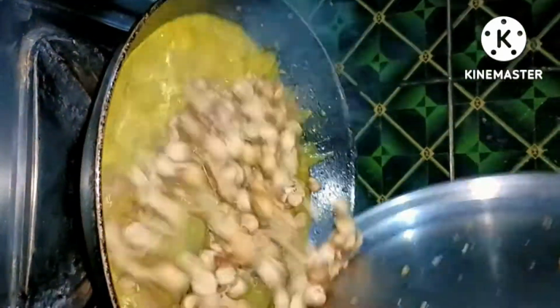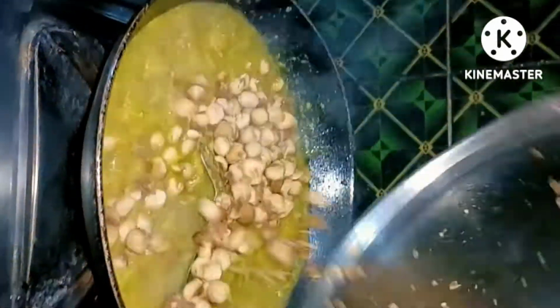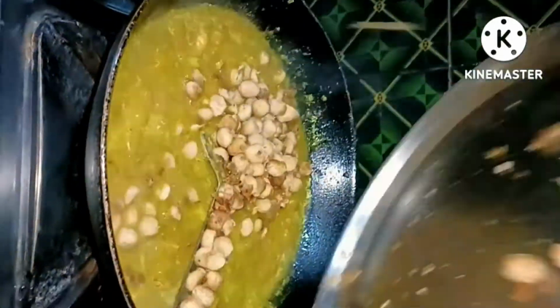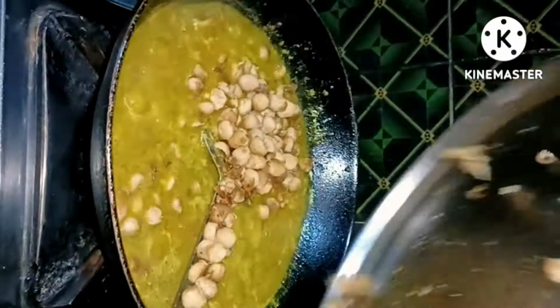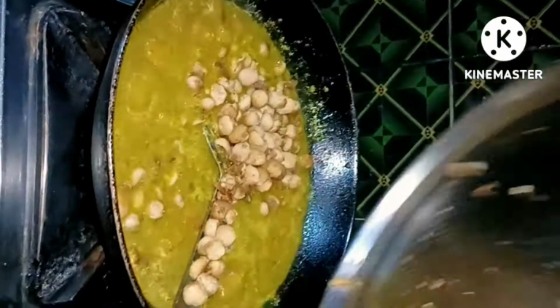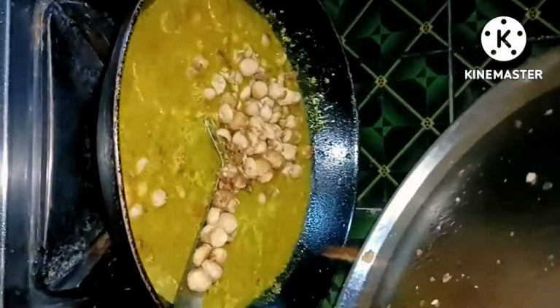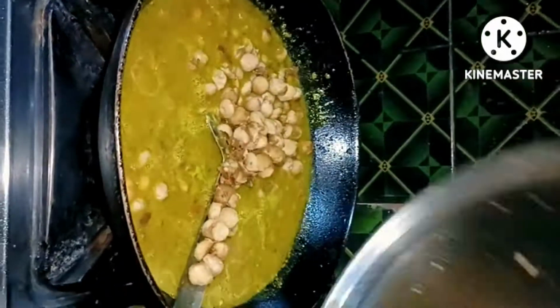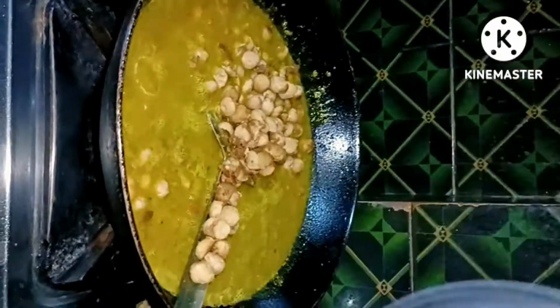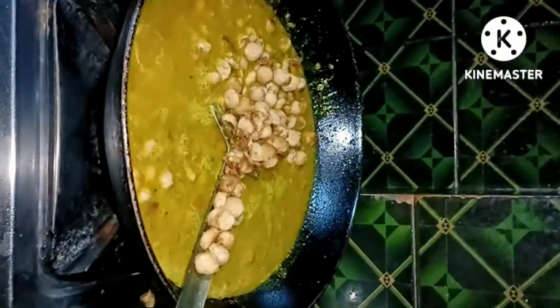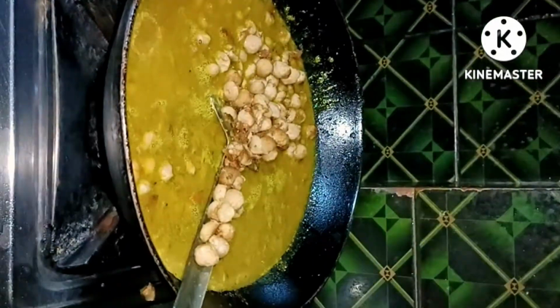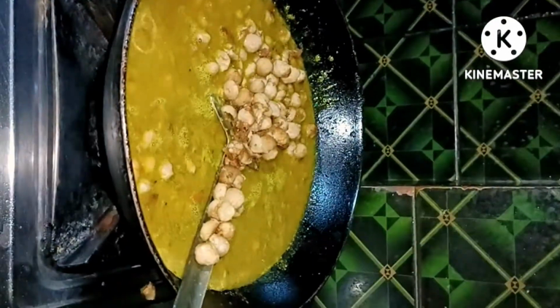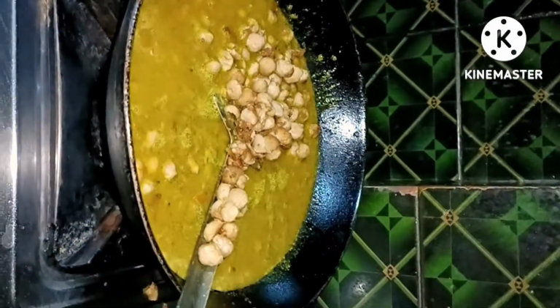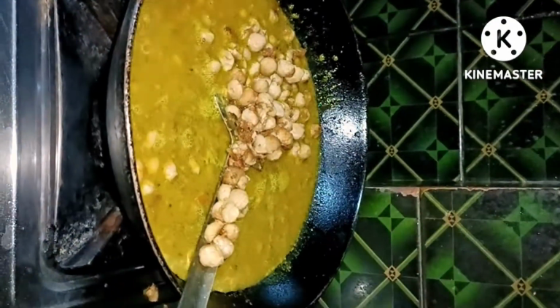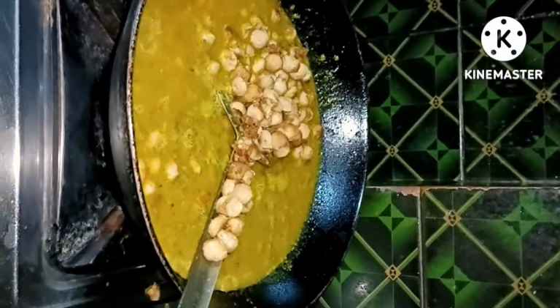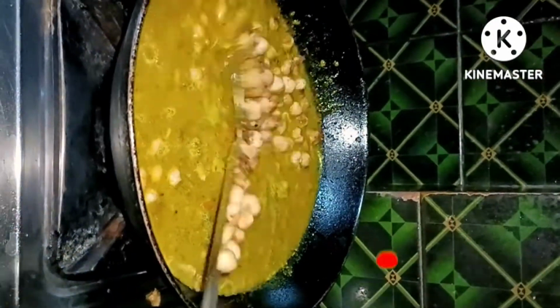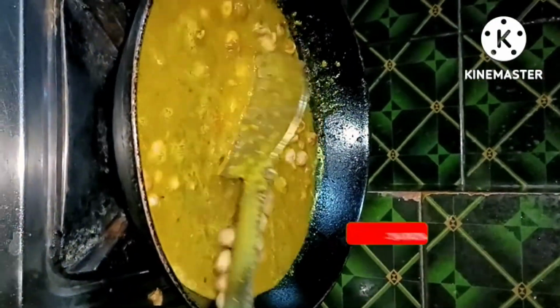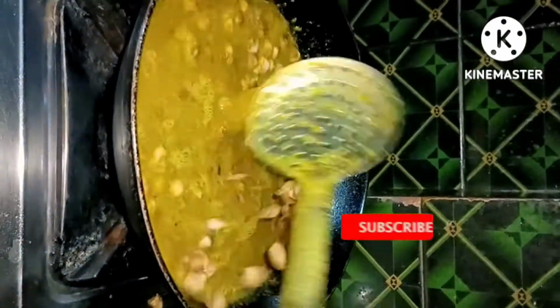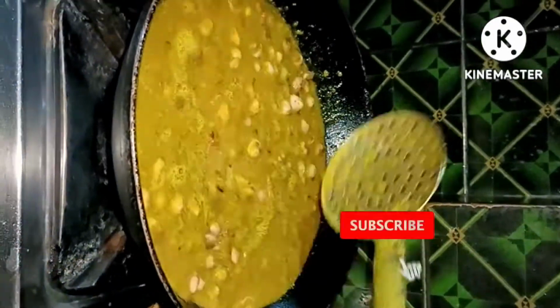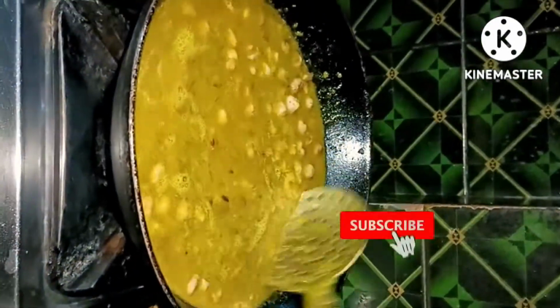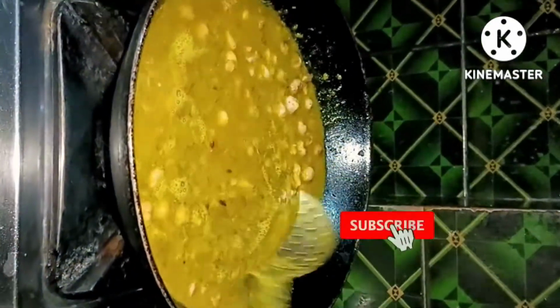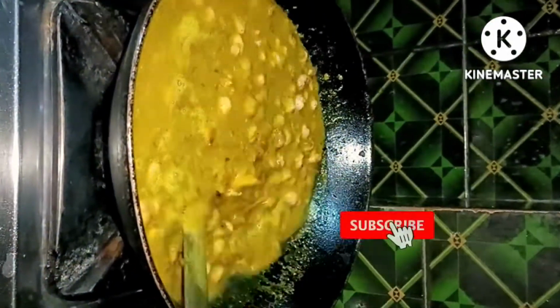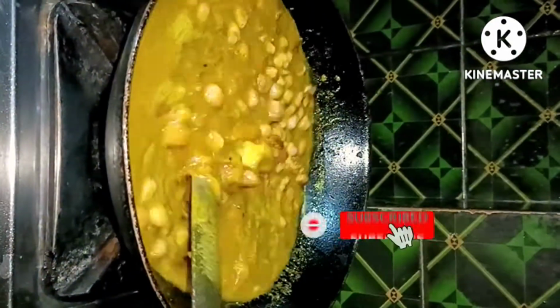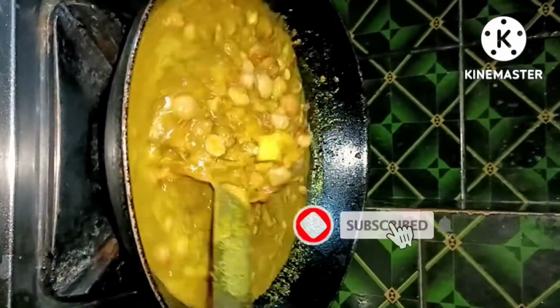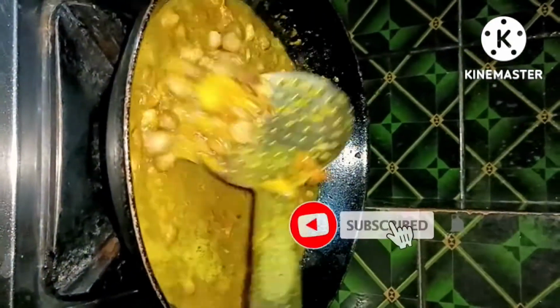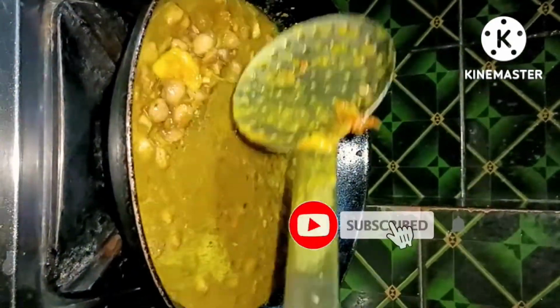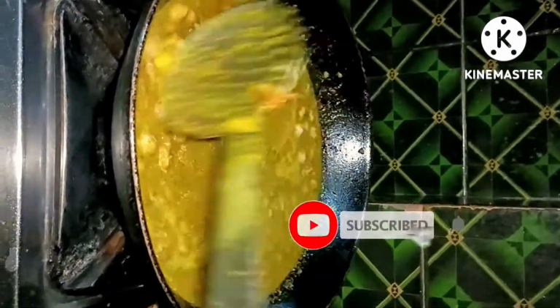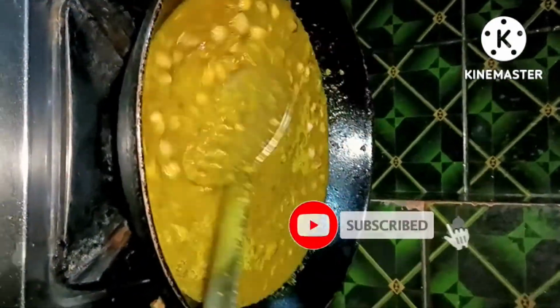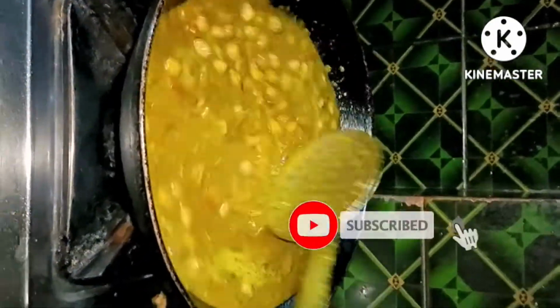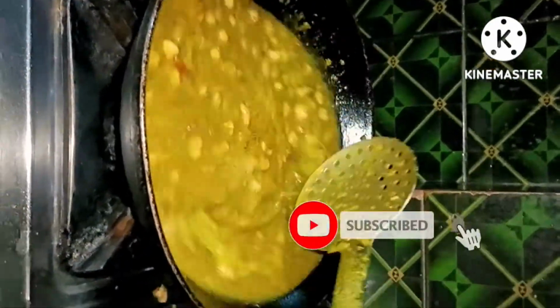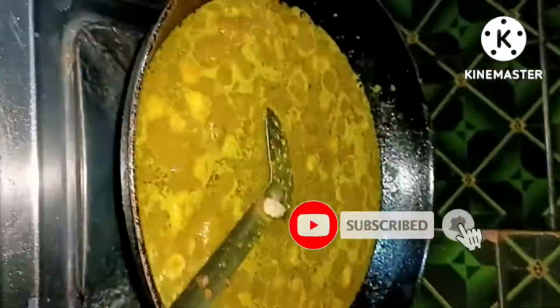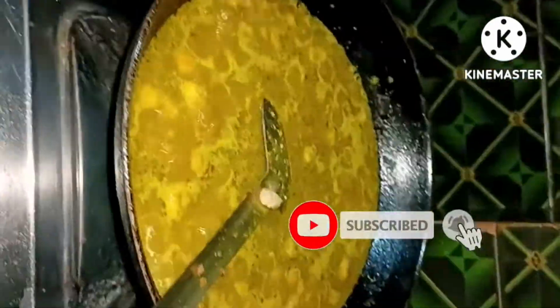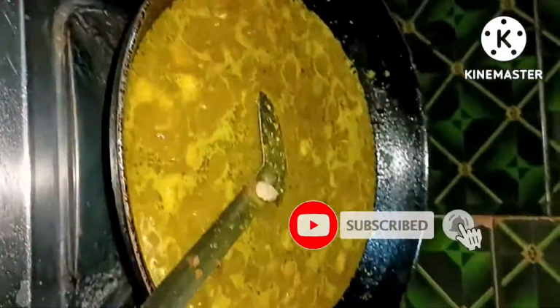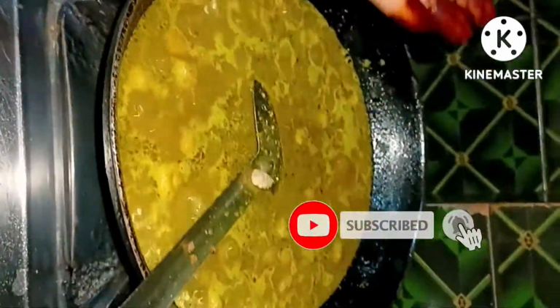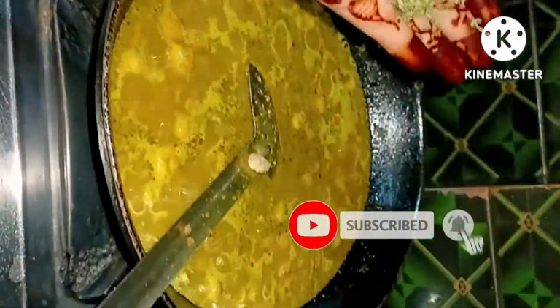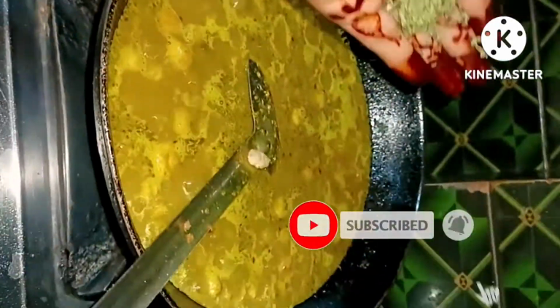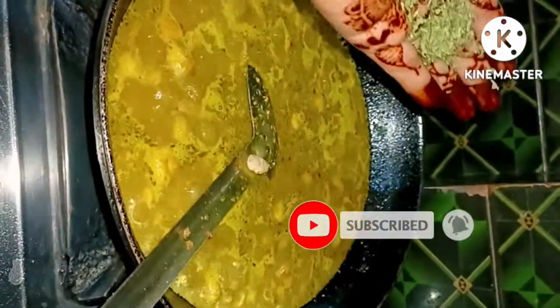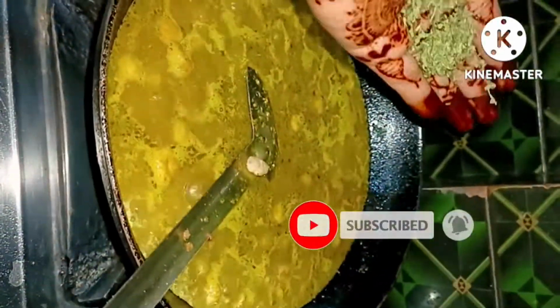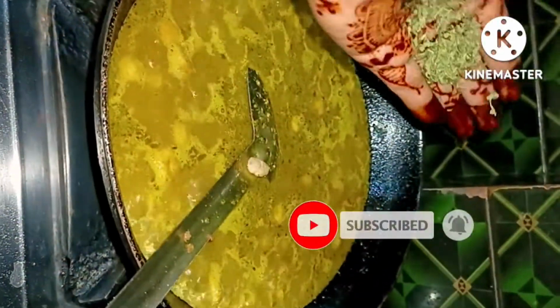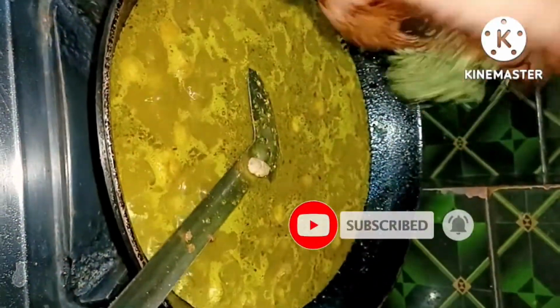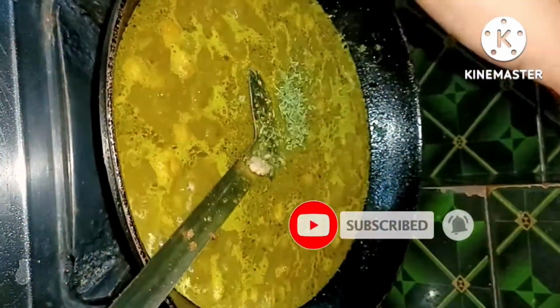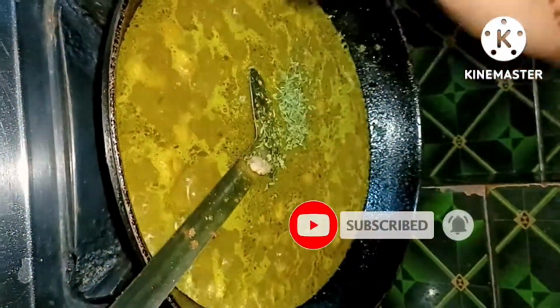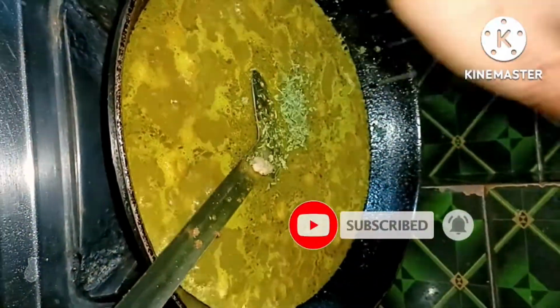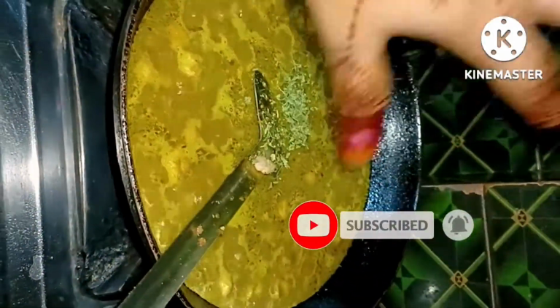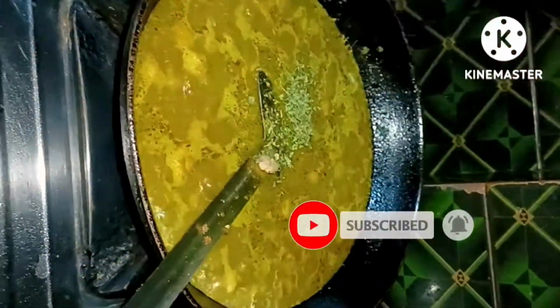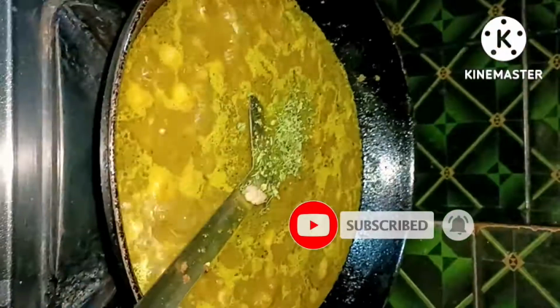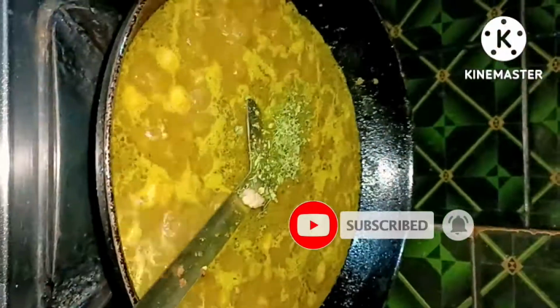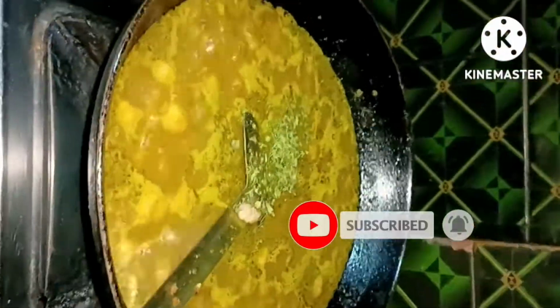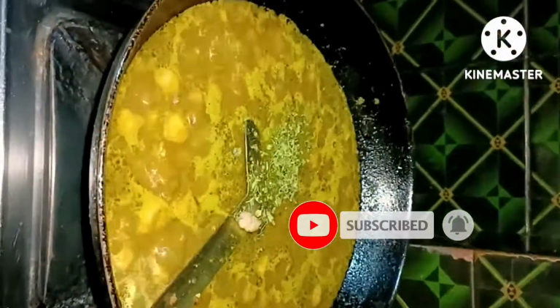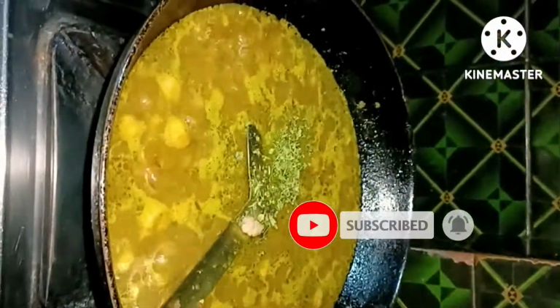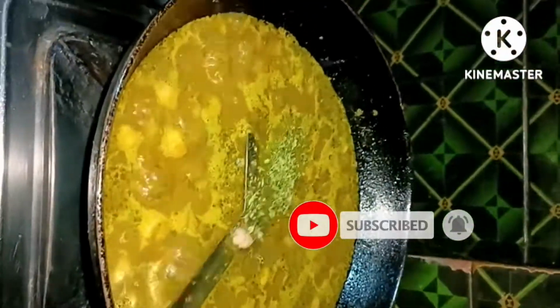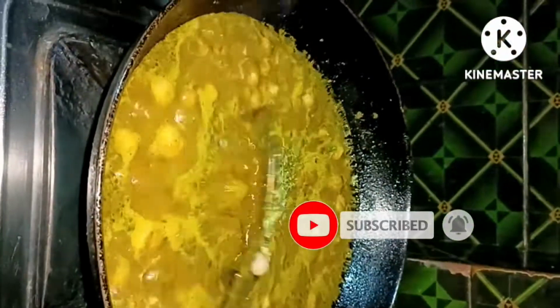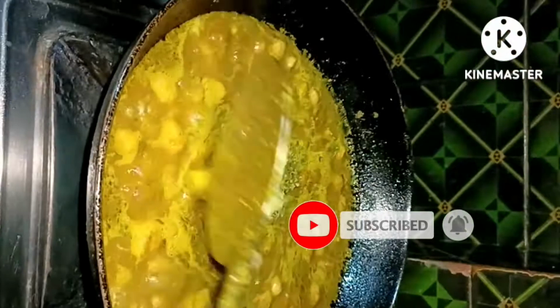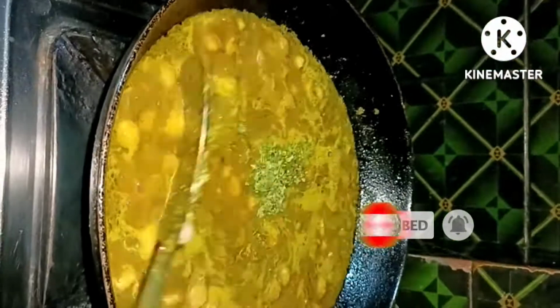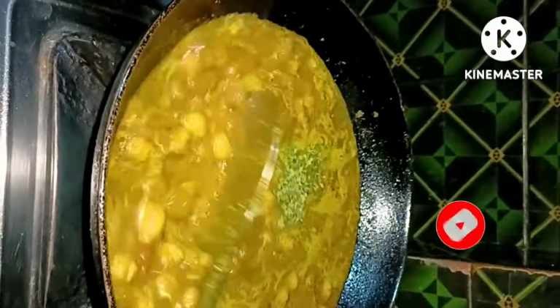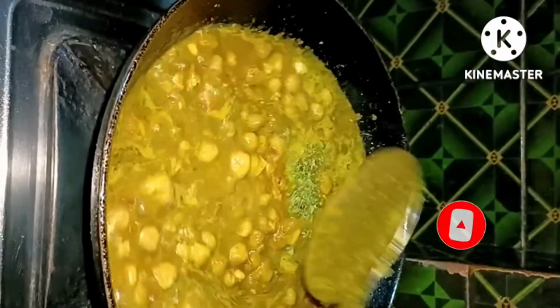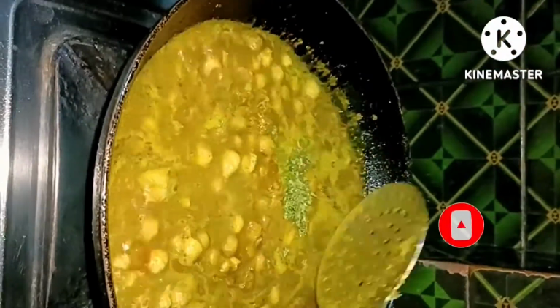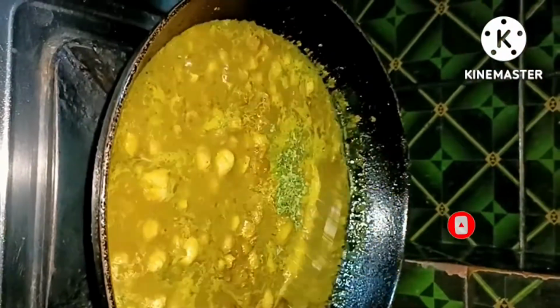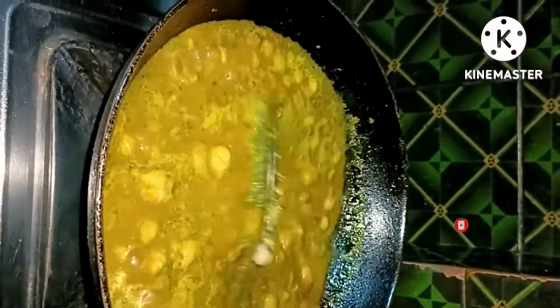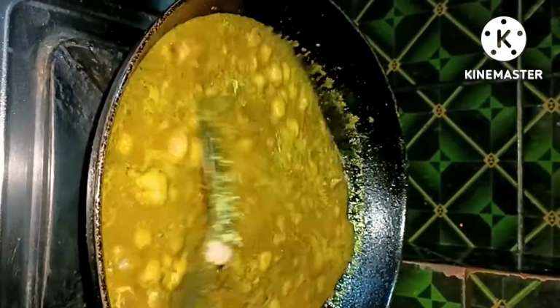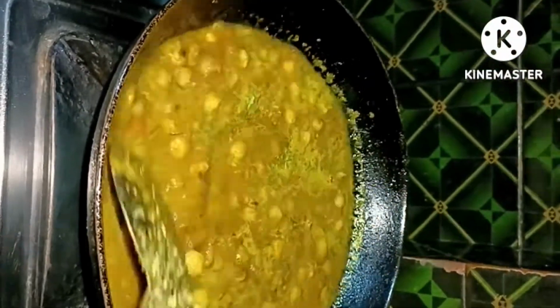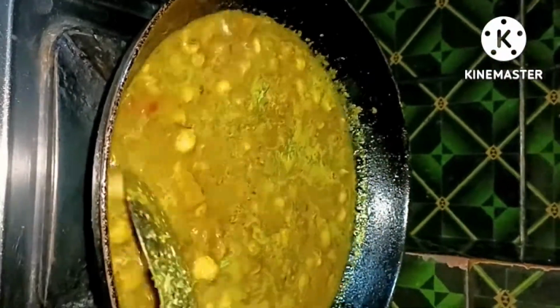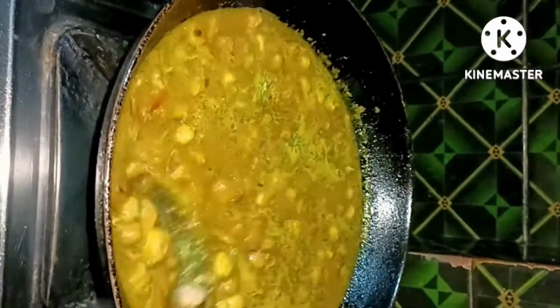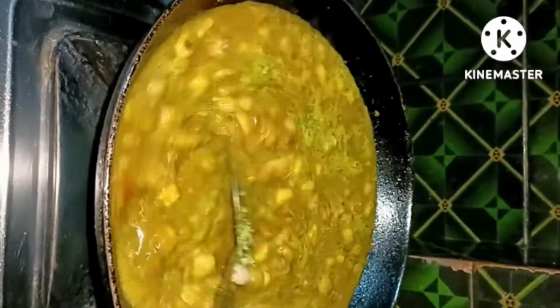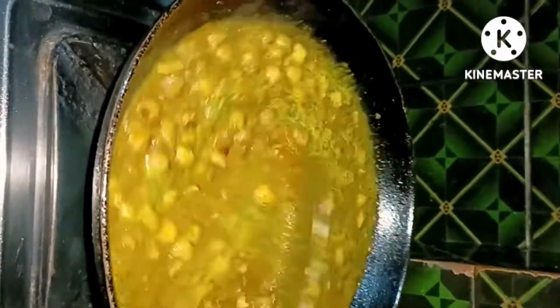After adding soy sauce, we added some salt. We added the soy sauce in a little bit.